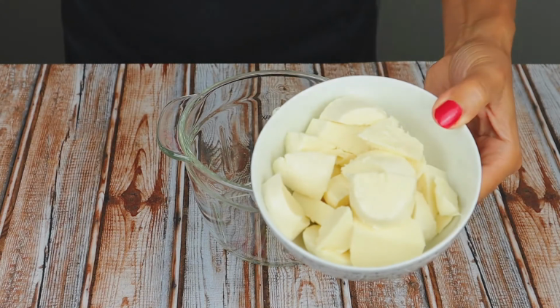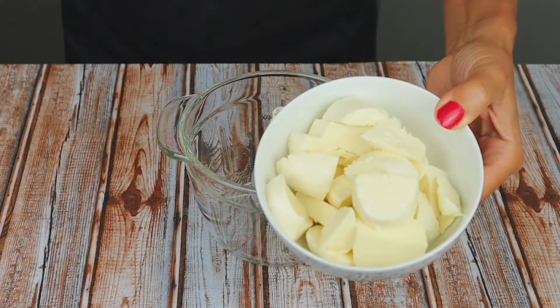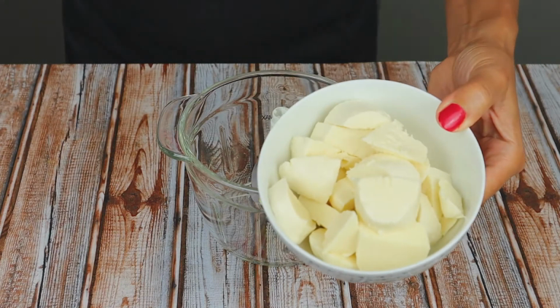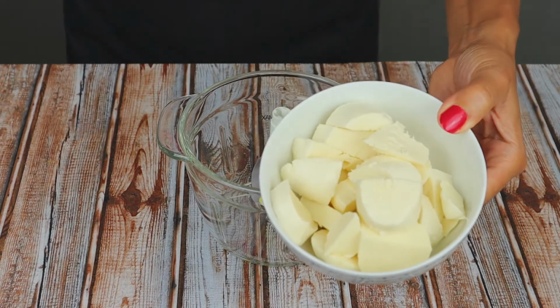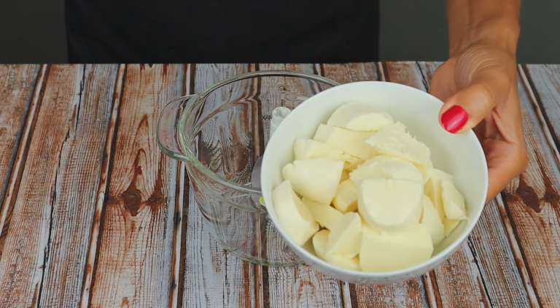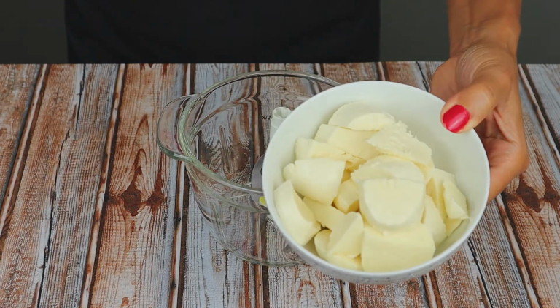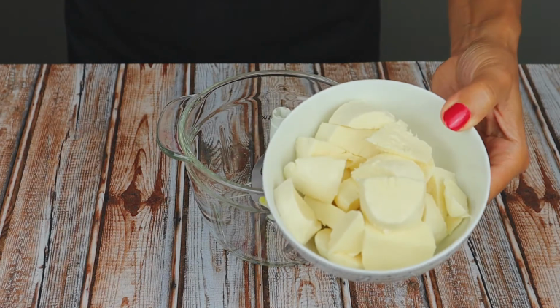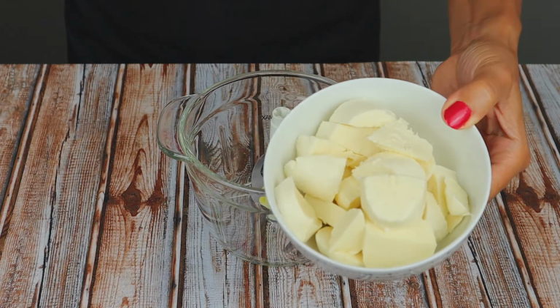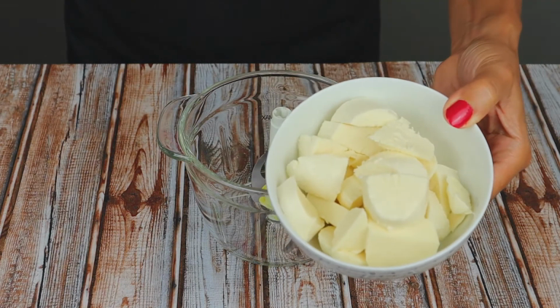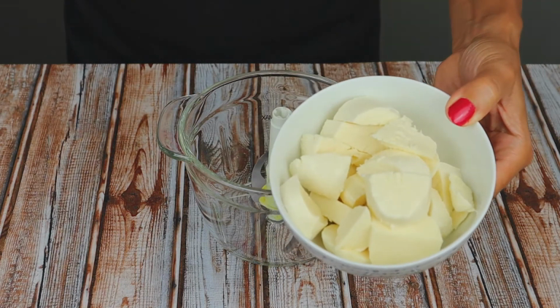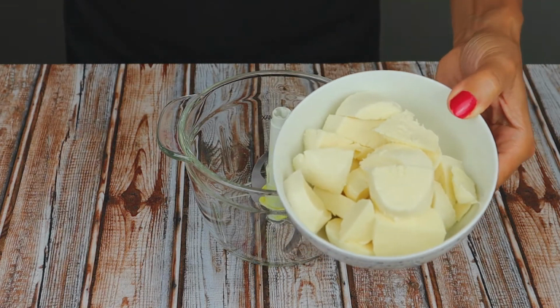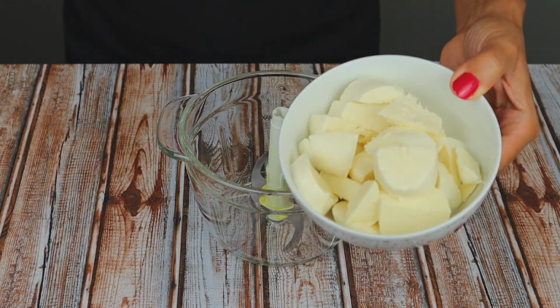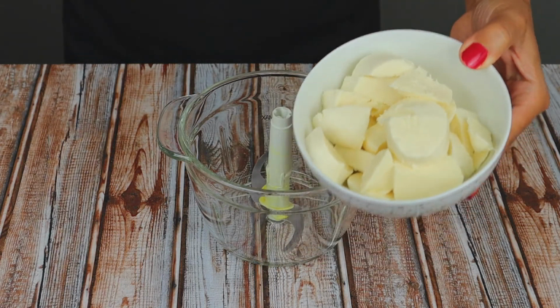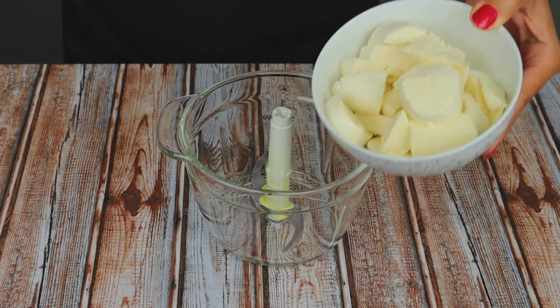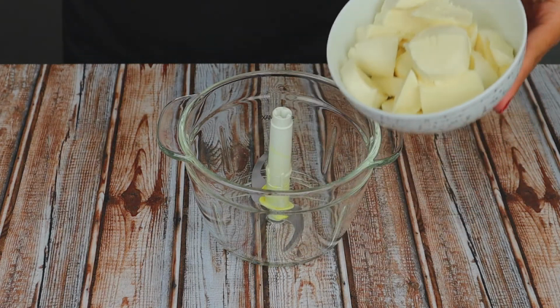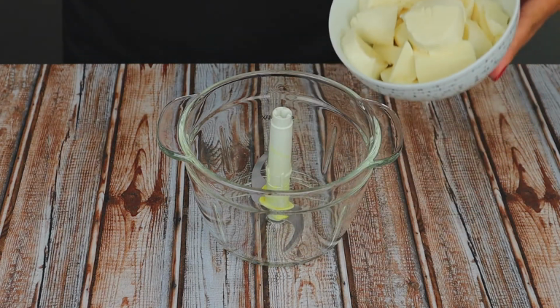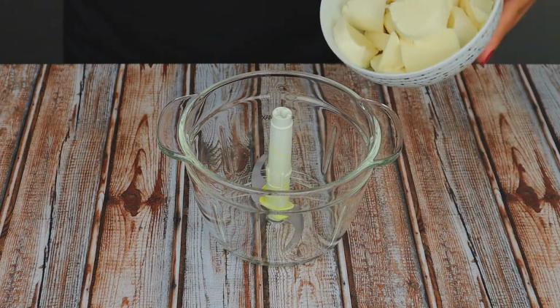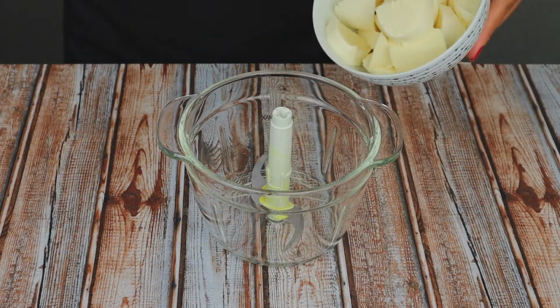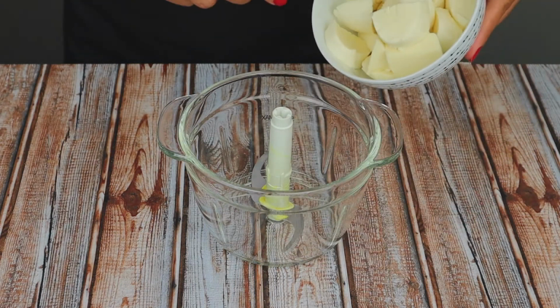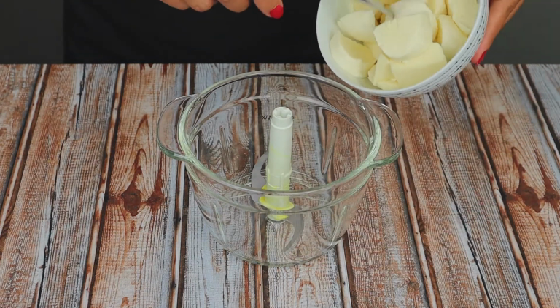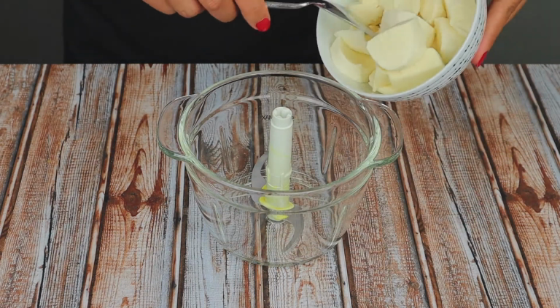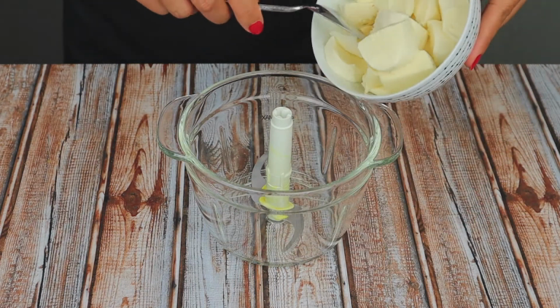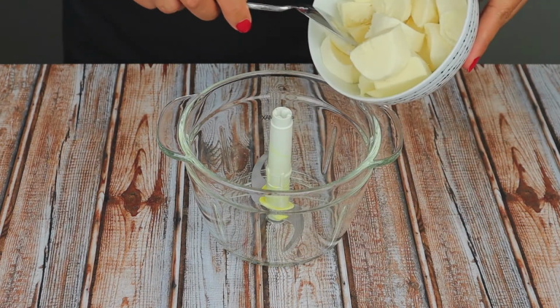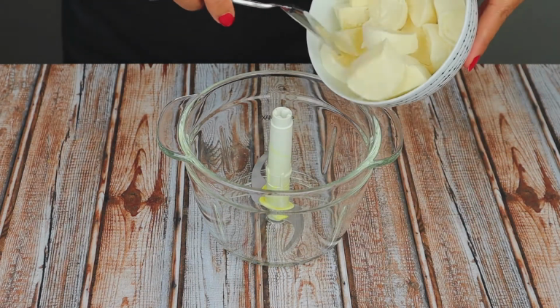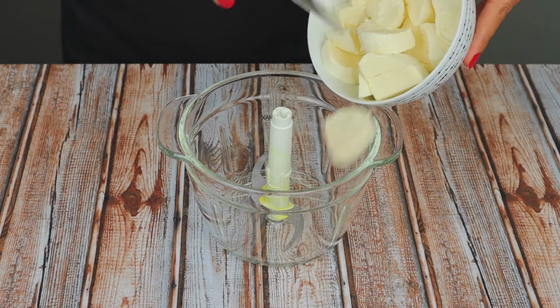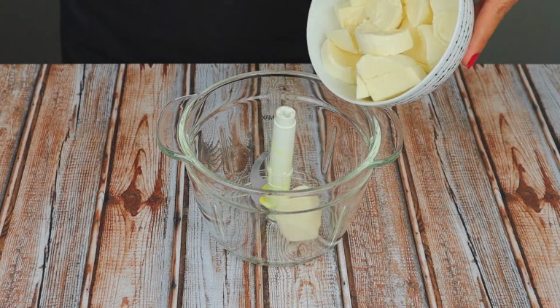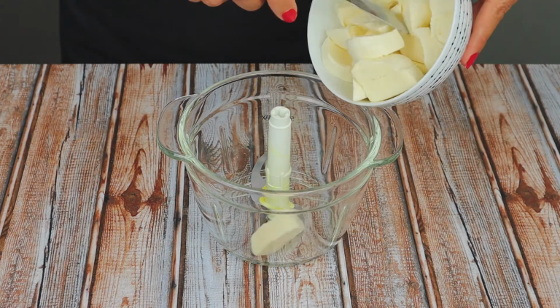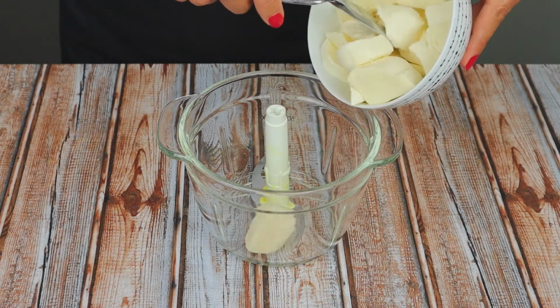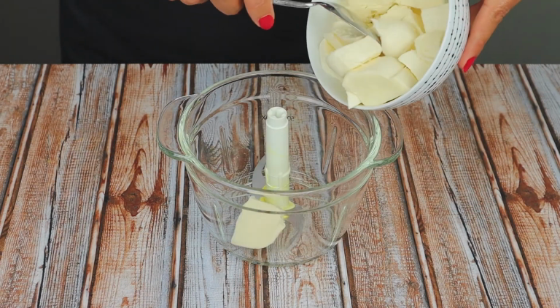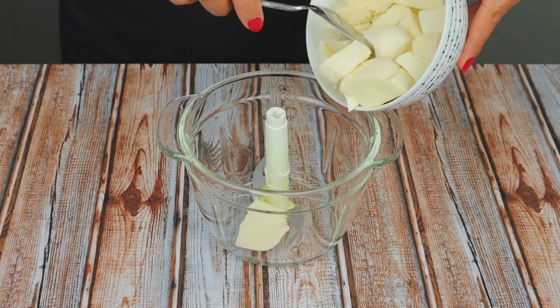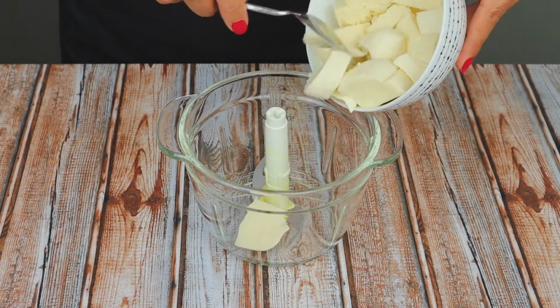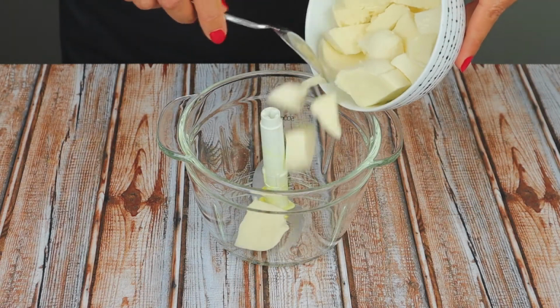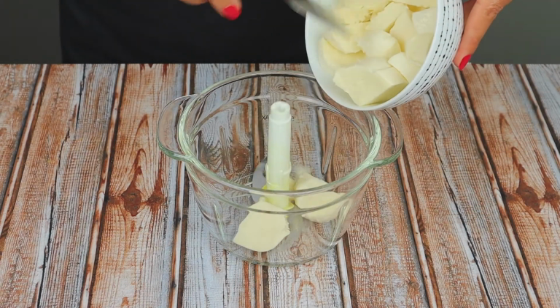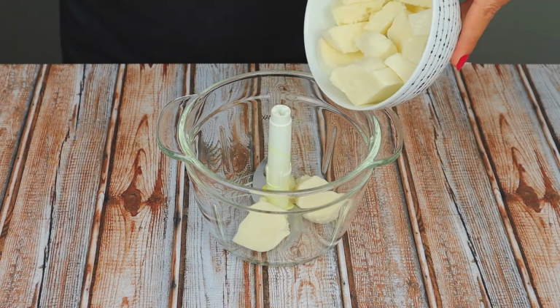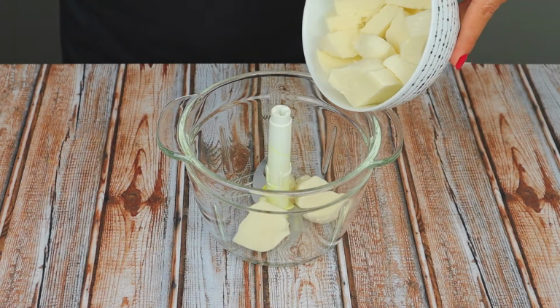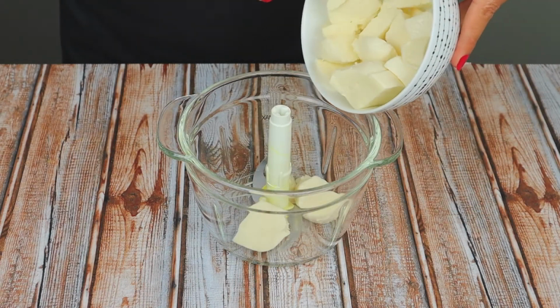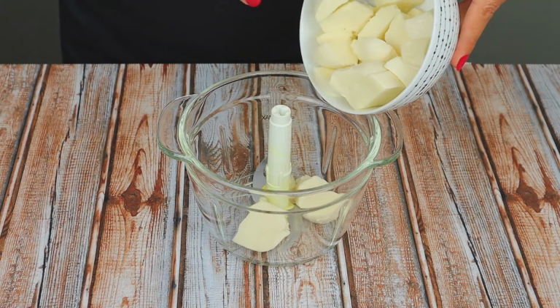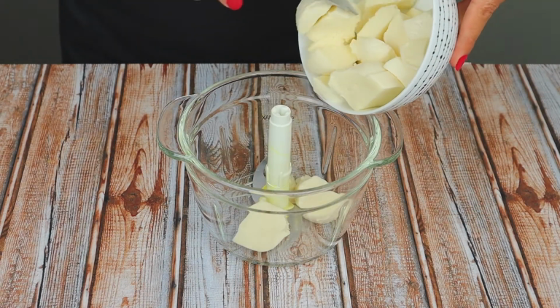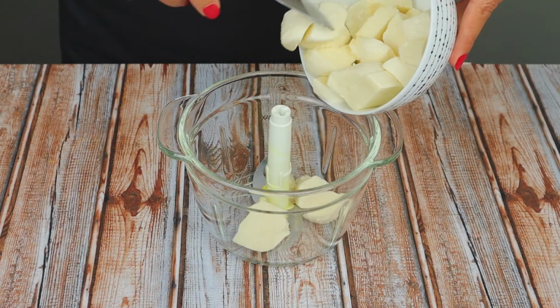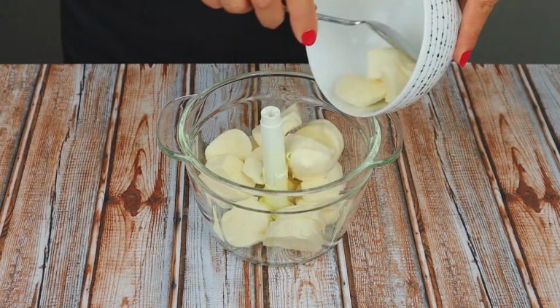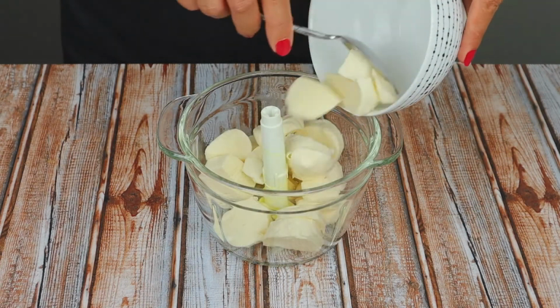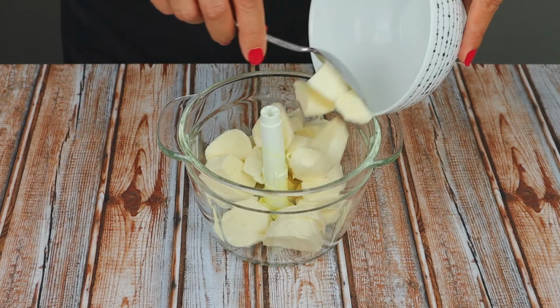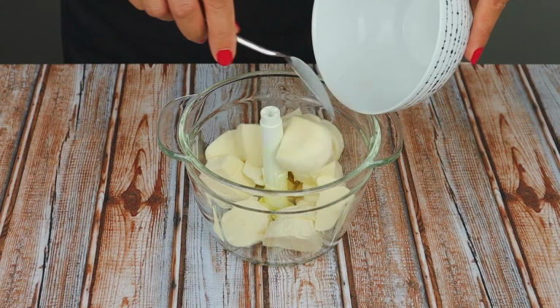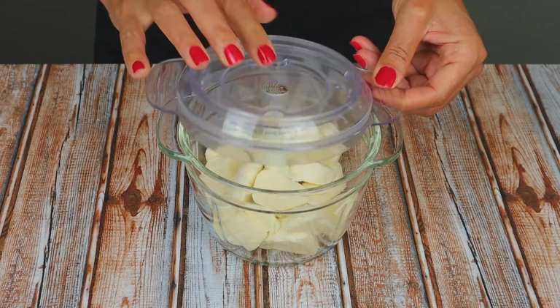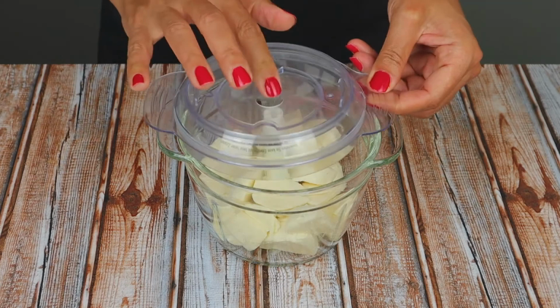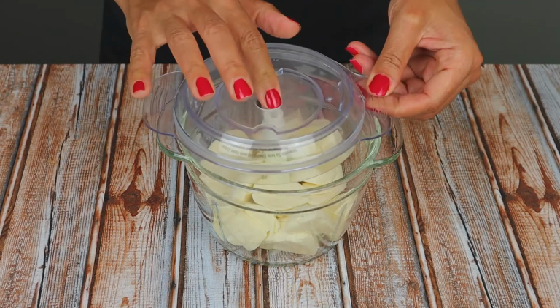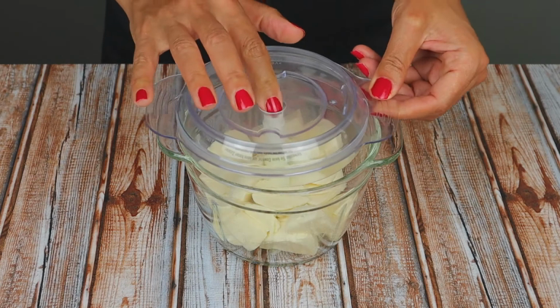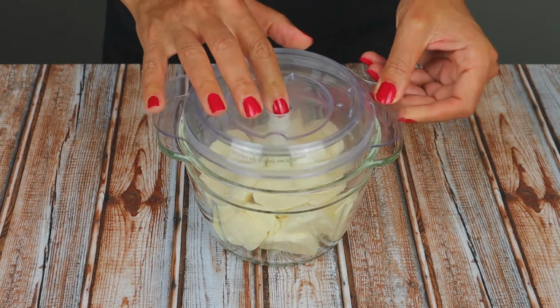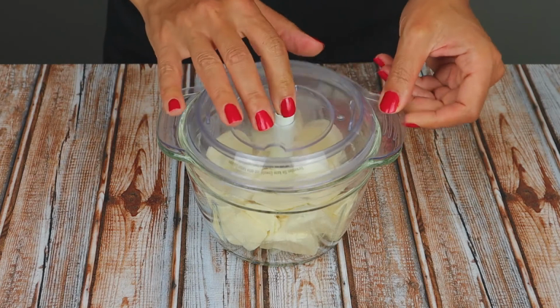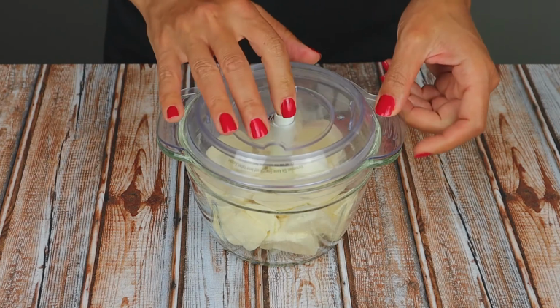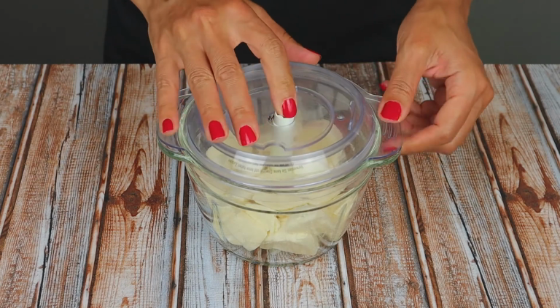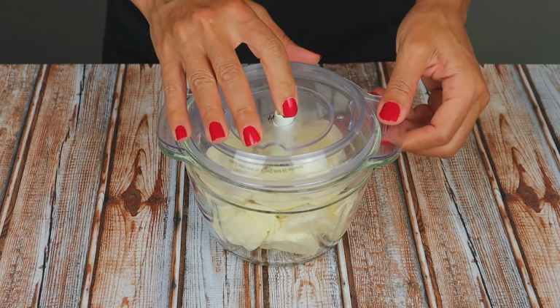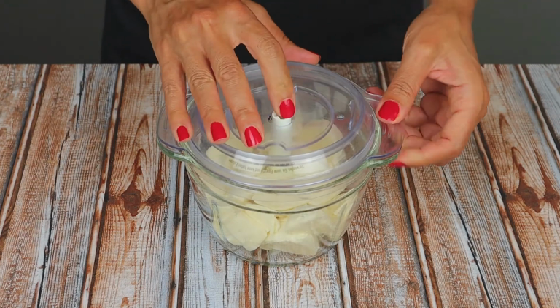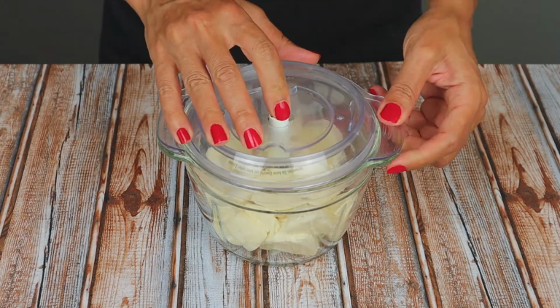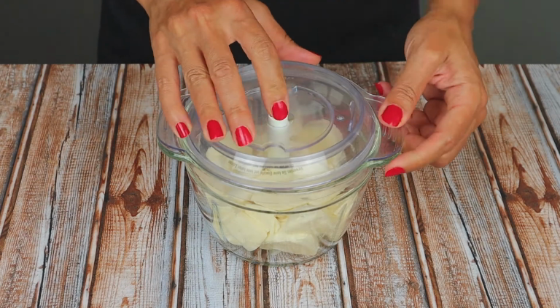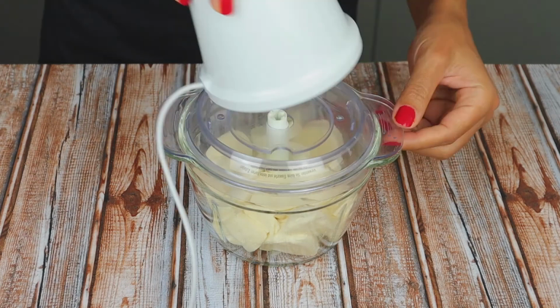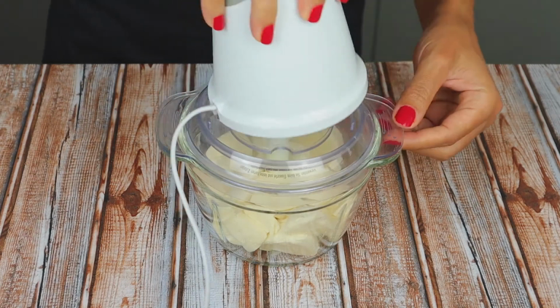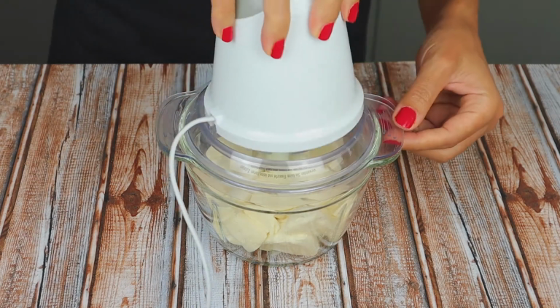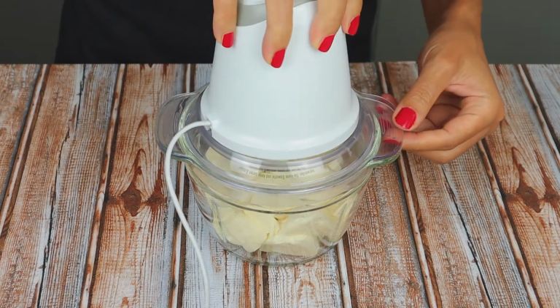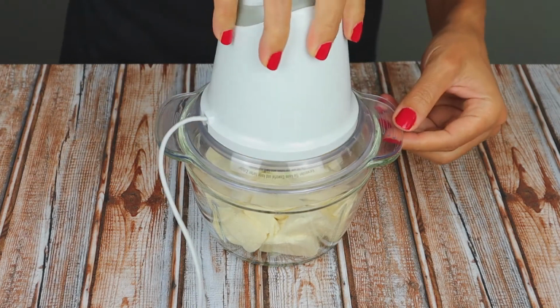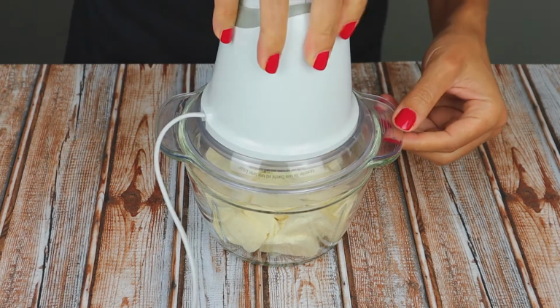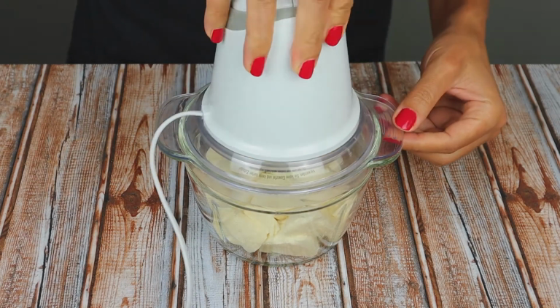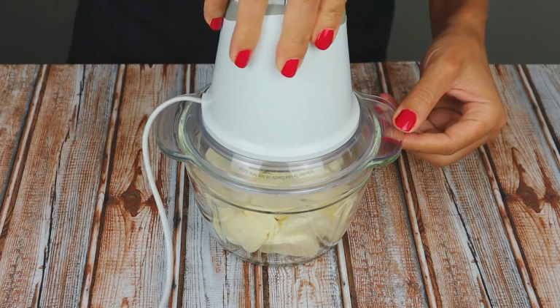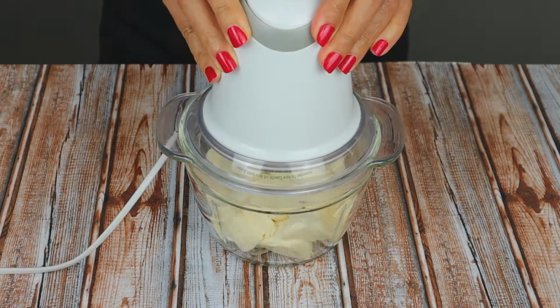Now the mozzarella — in a food processor, shred it very finely, and set it on the side.